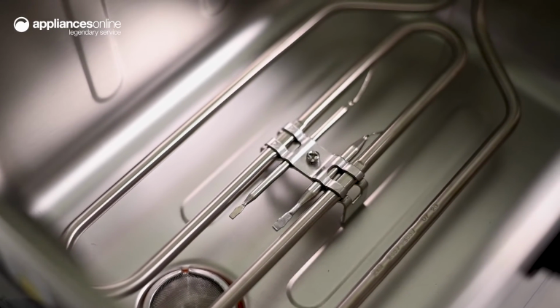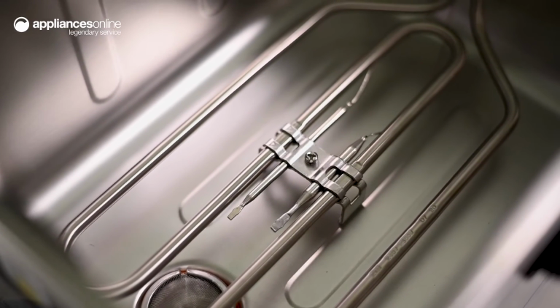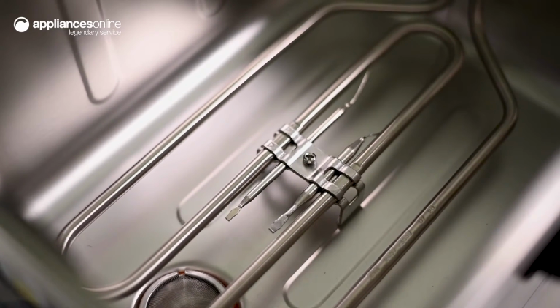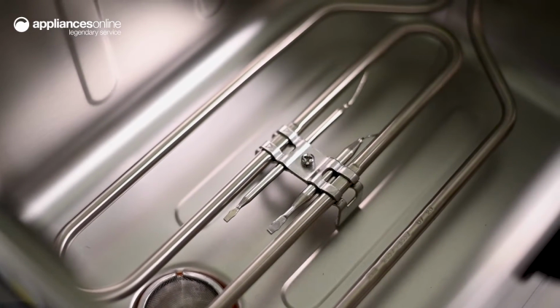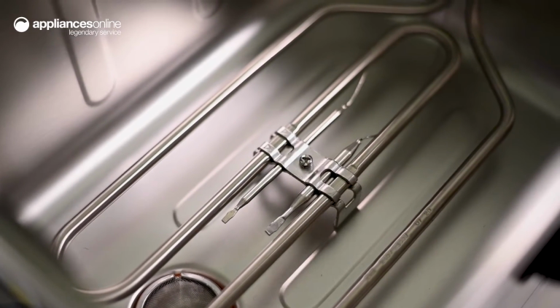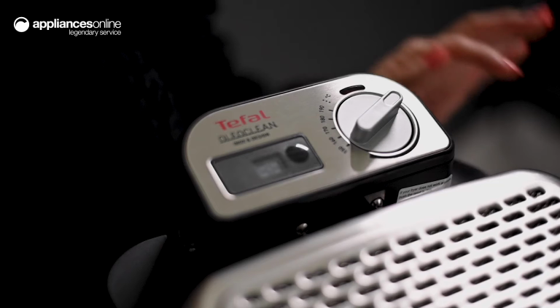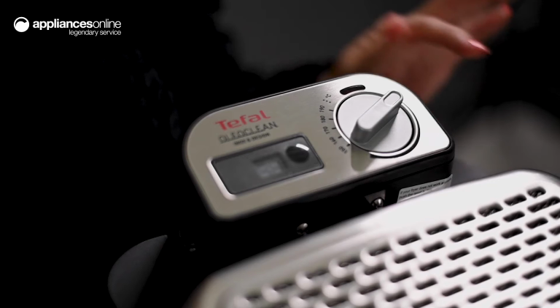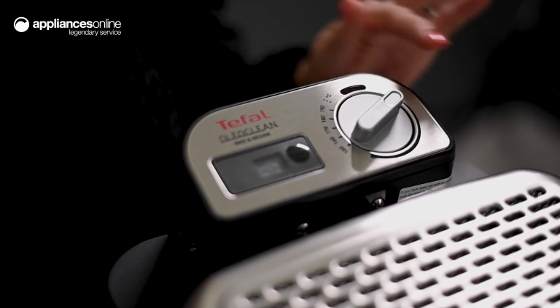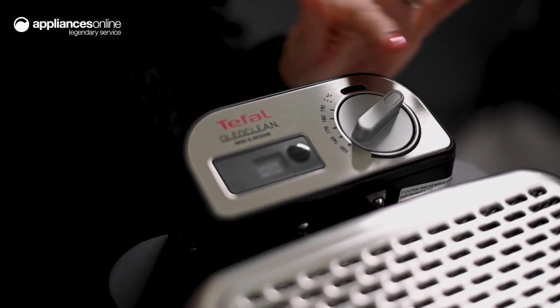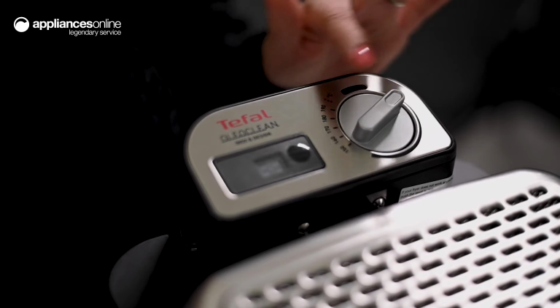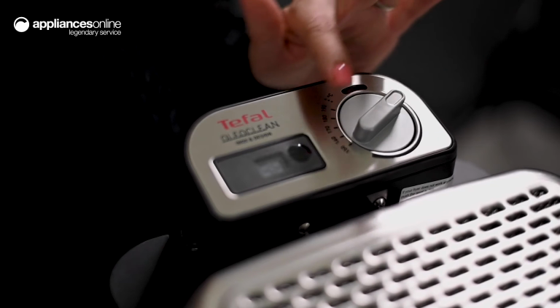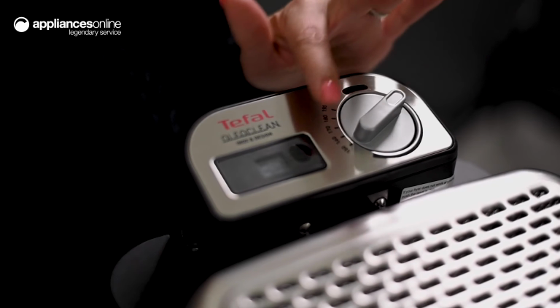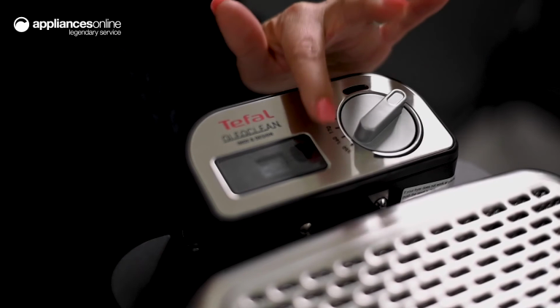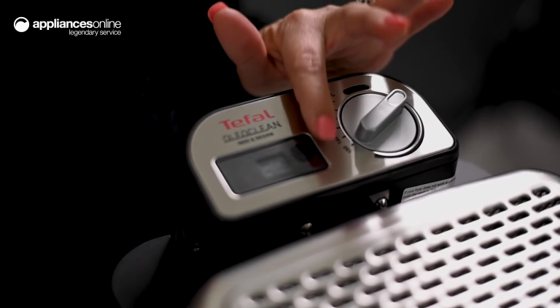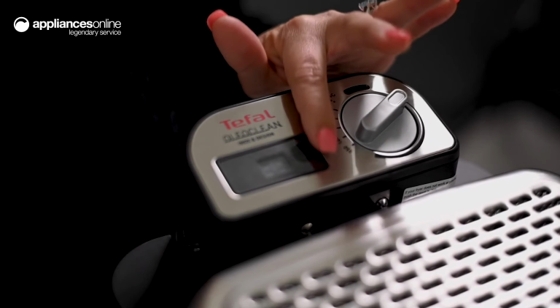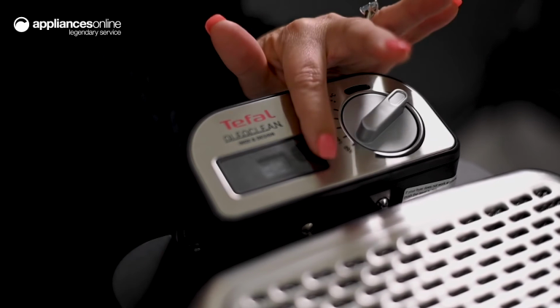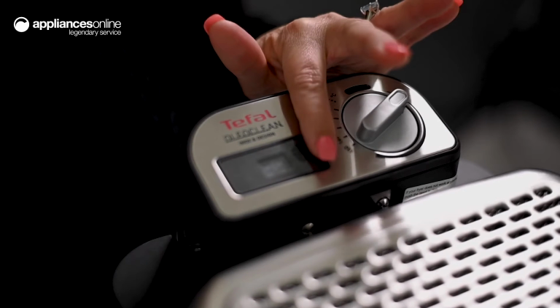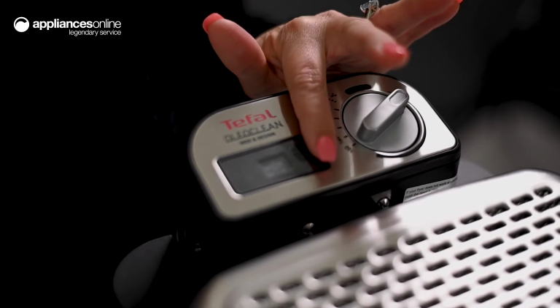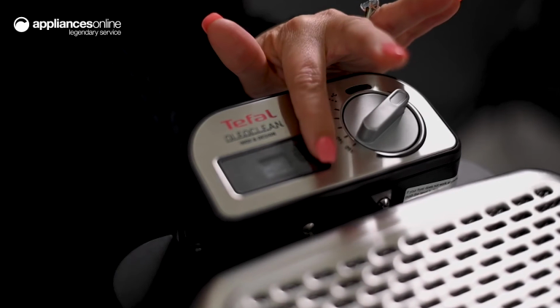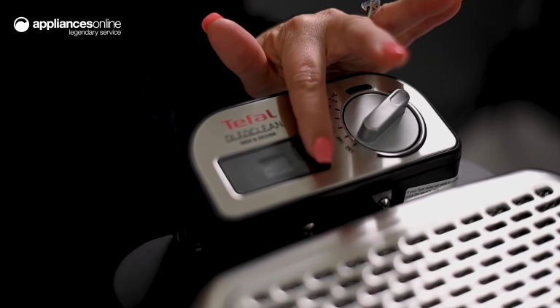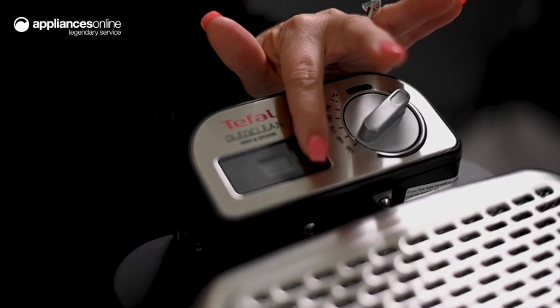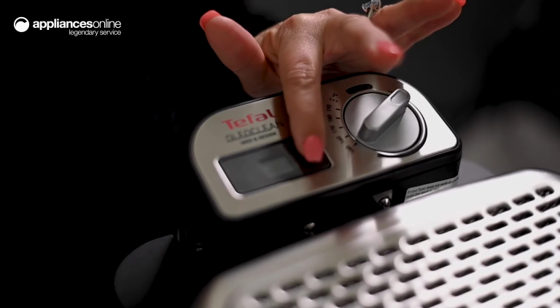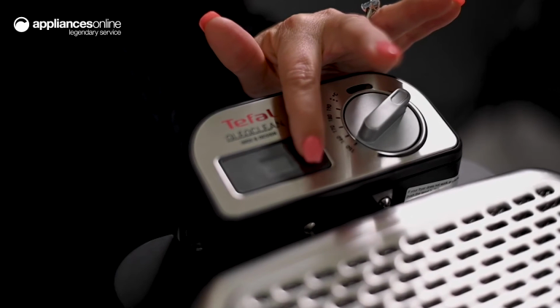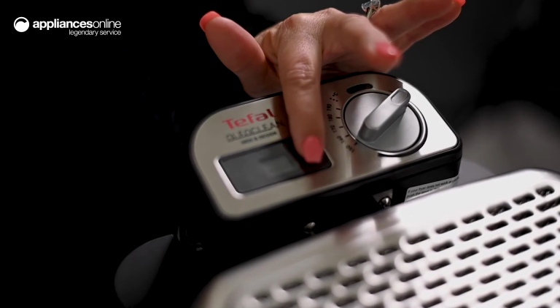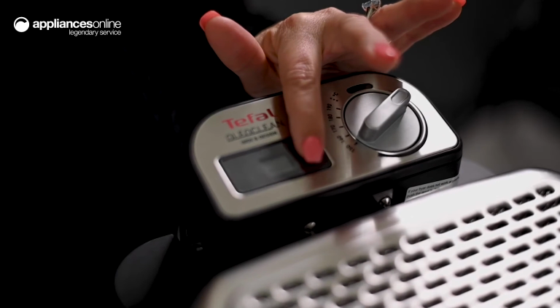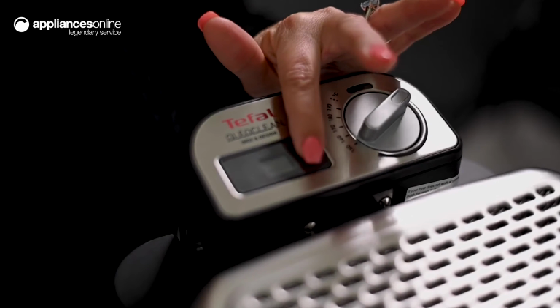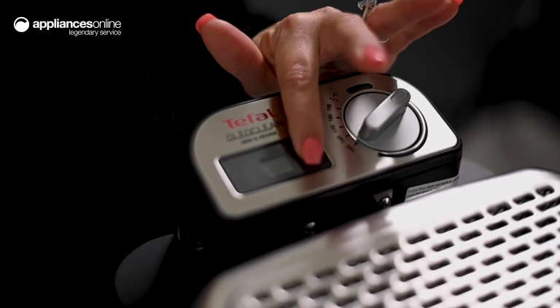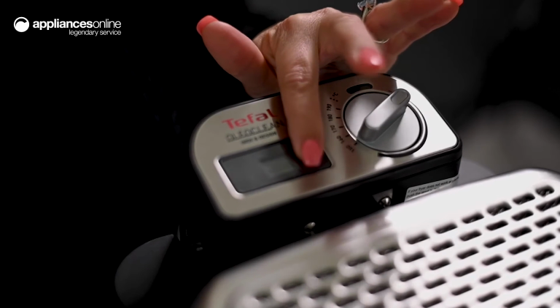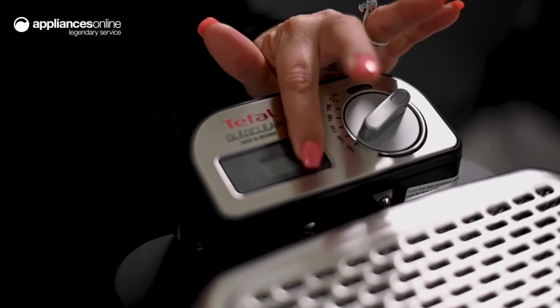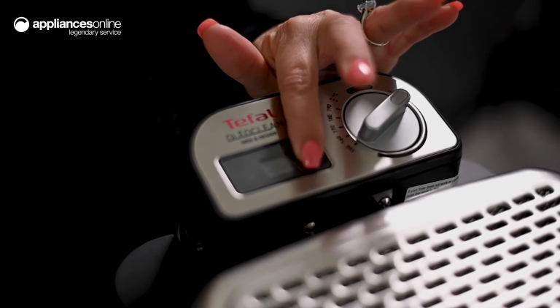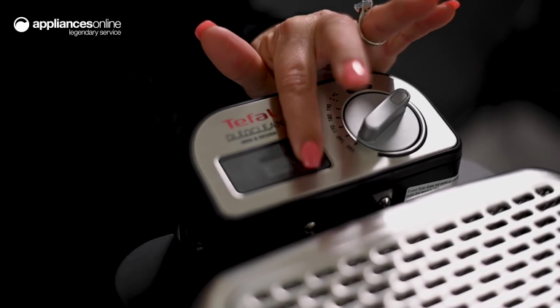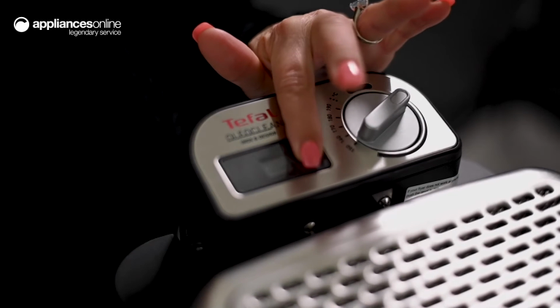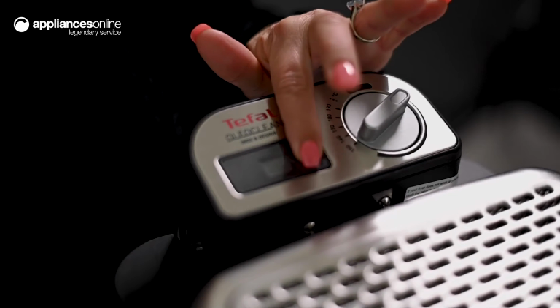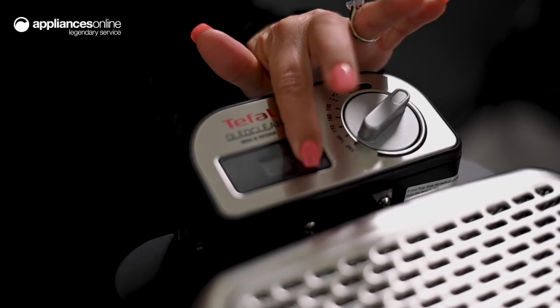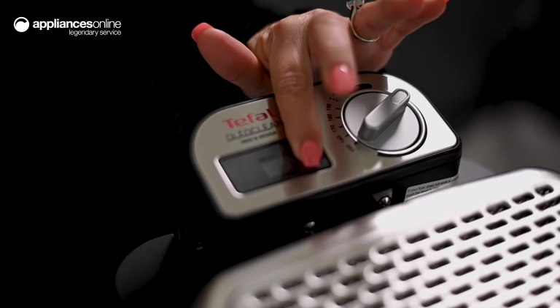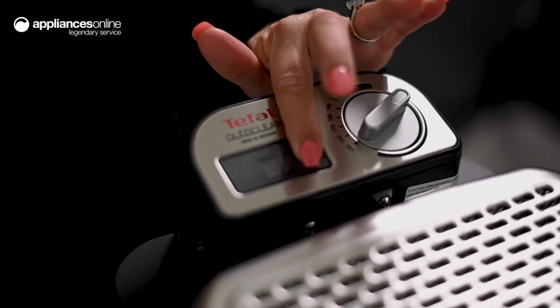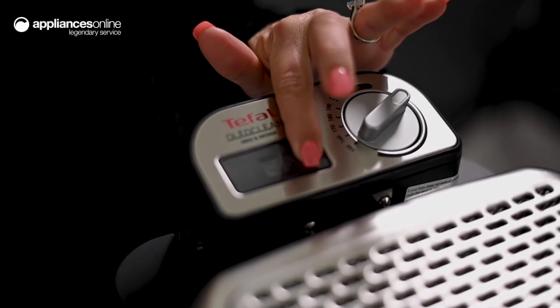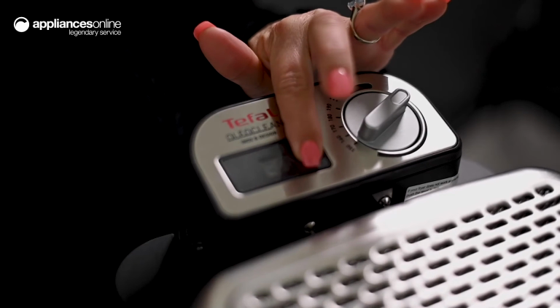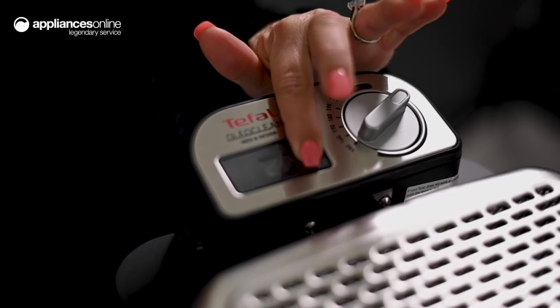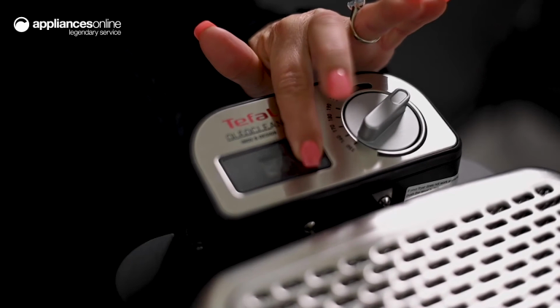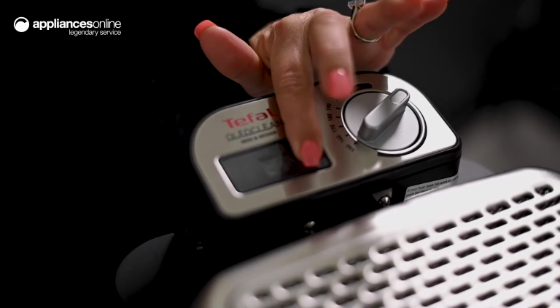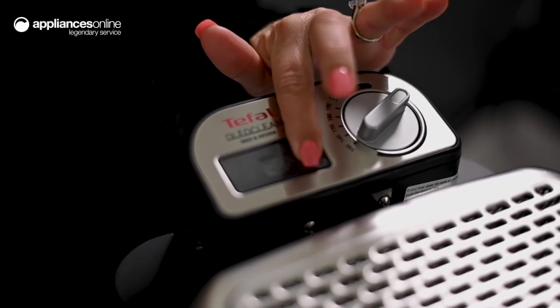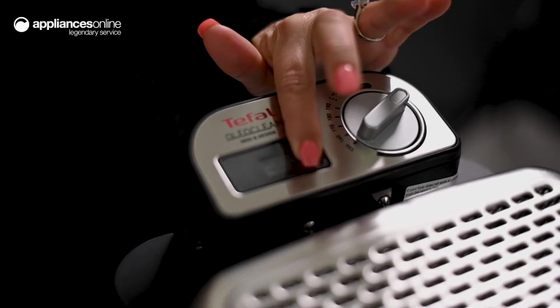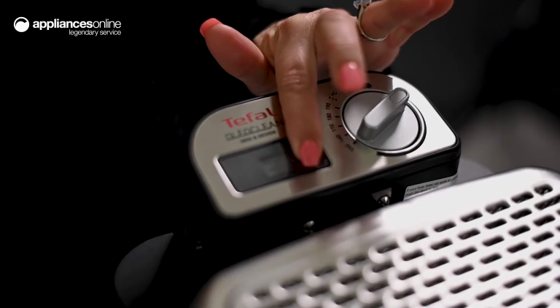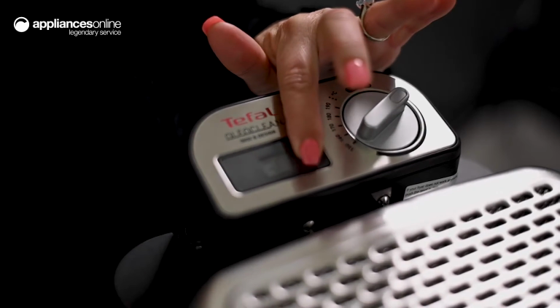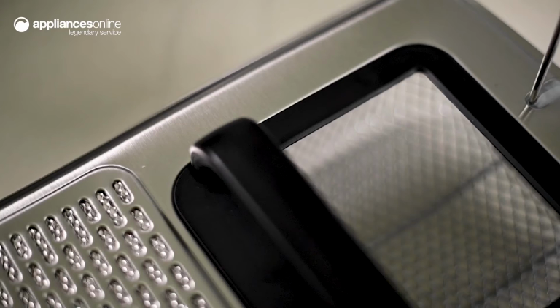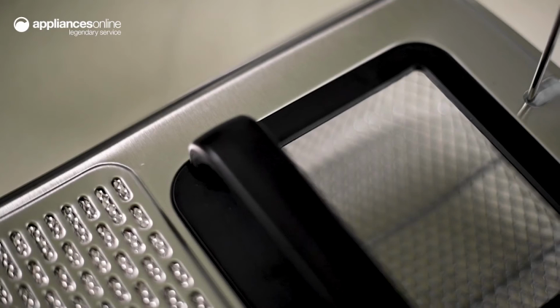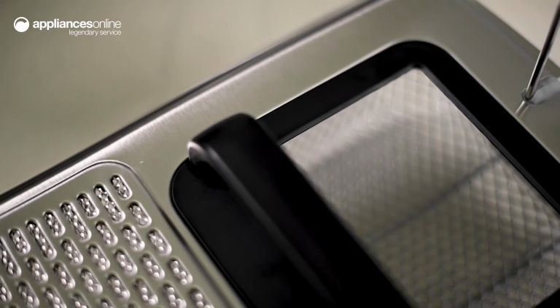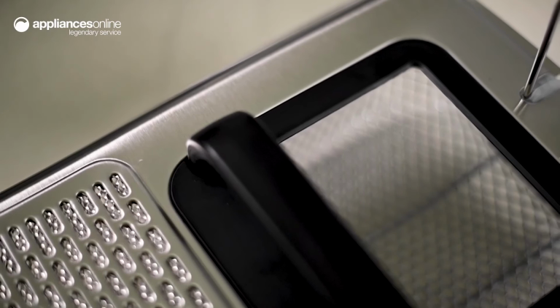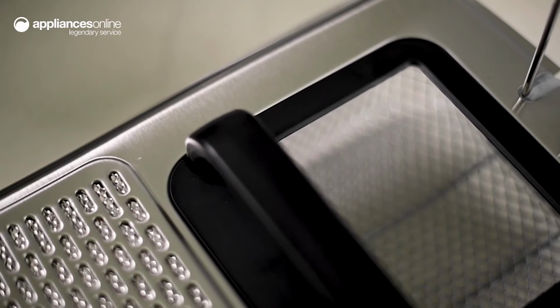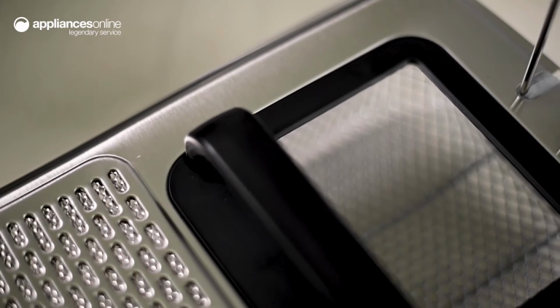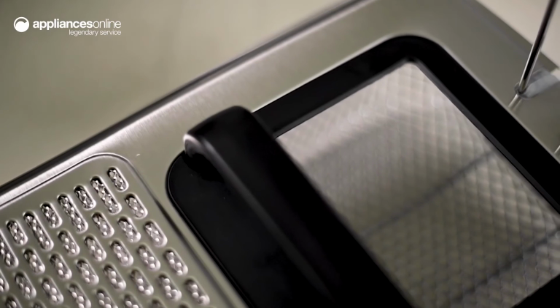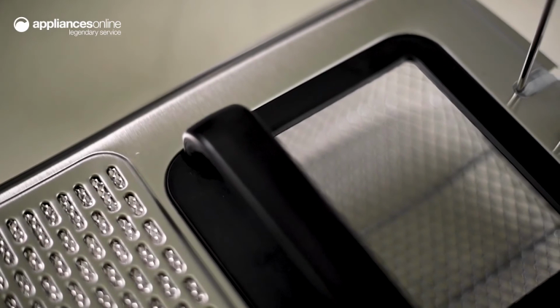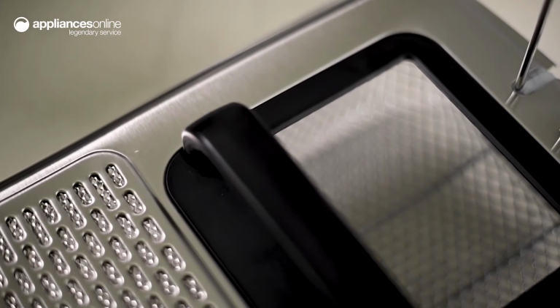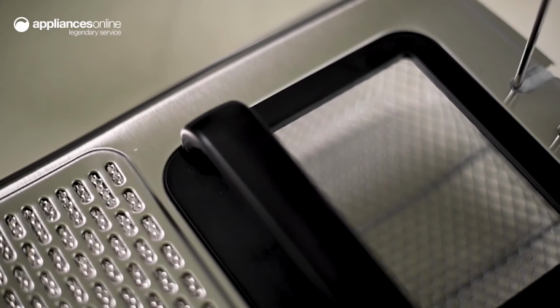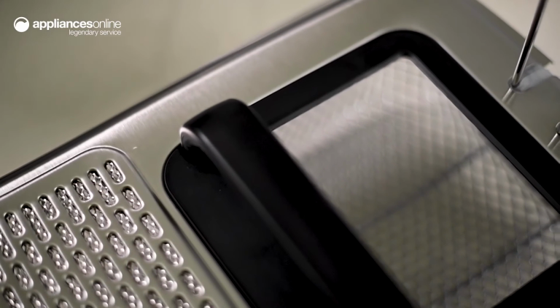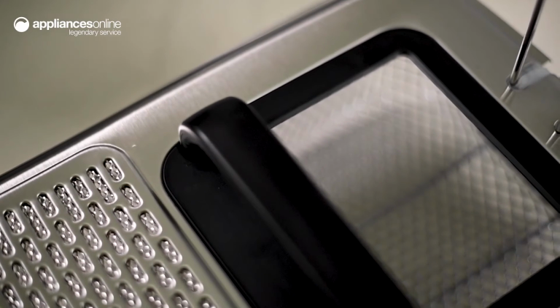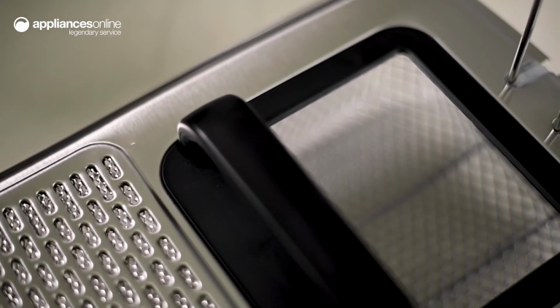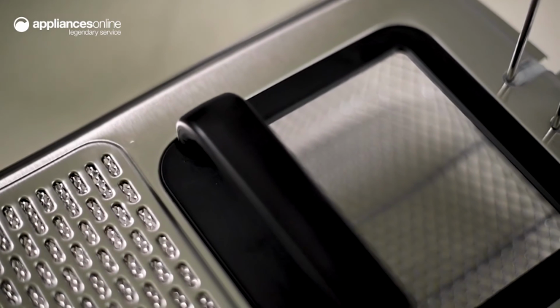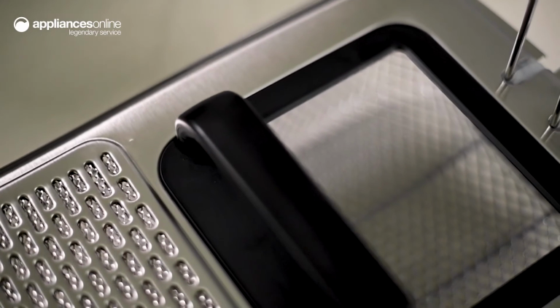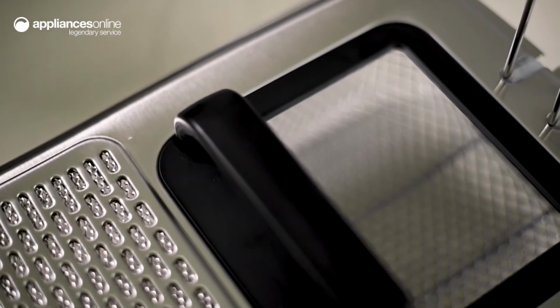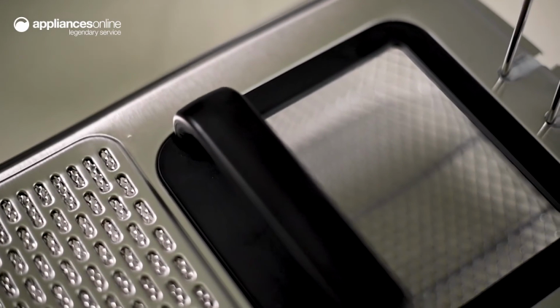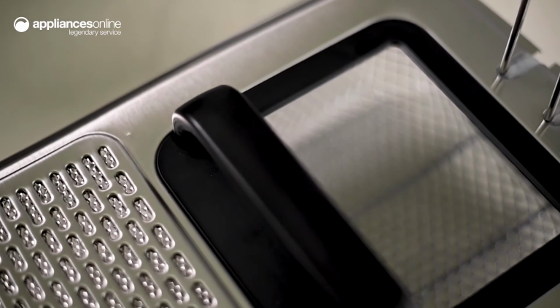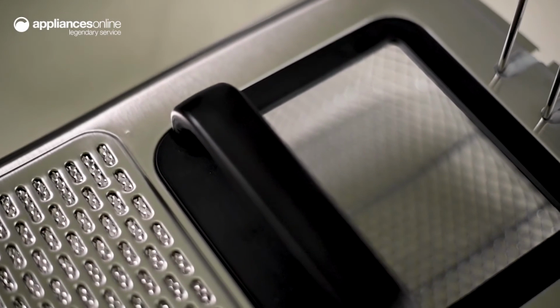The handy digital timer will help you keep track of things, while the lid has a window built into it, allowing you to keep an eye on the frying progress.